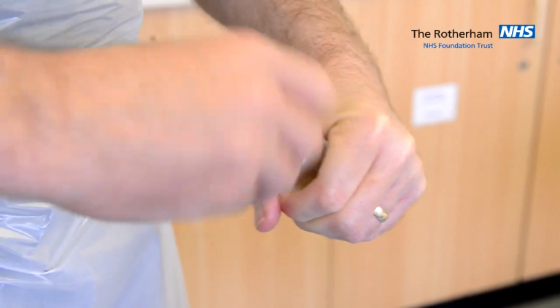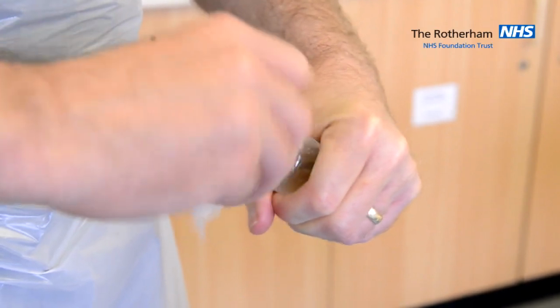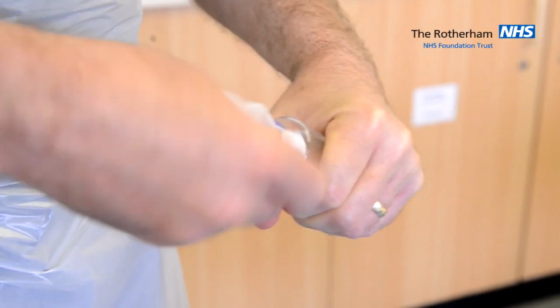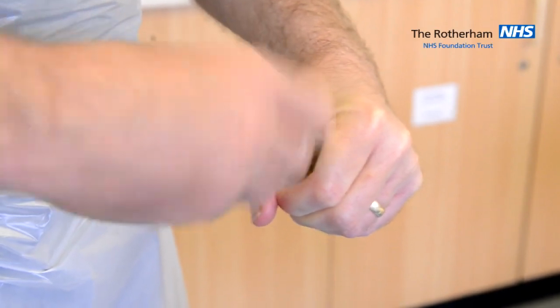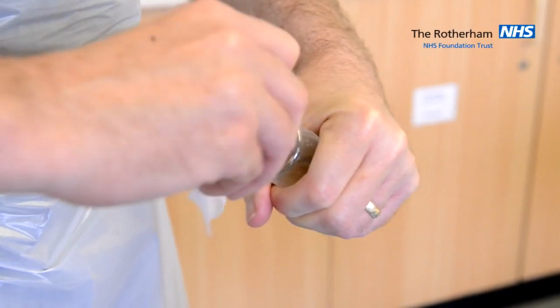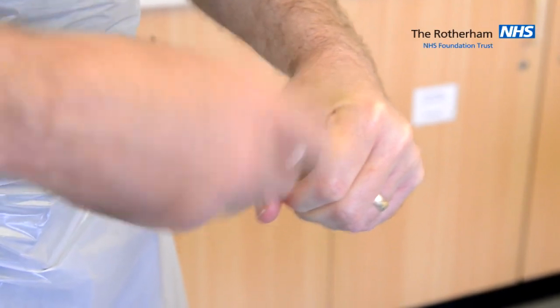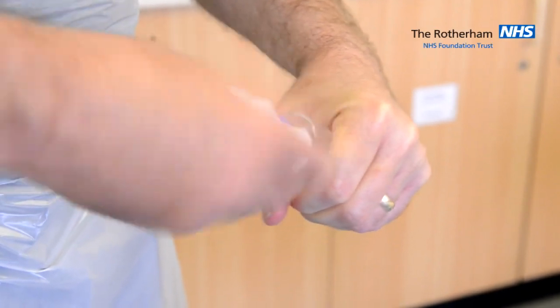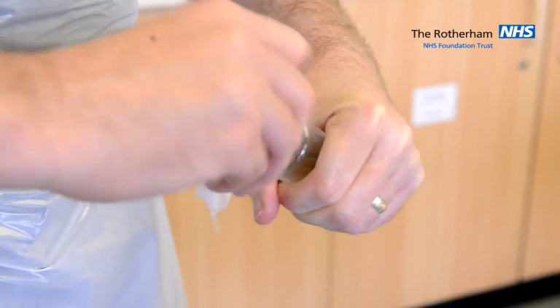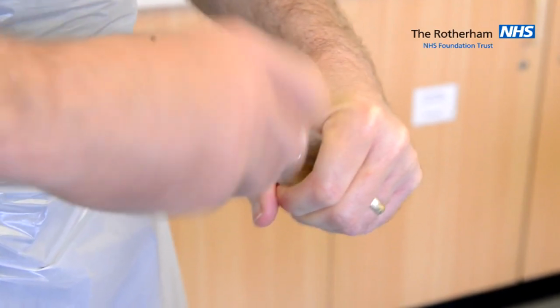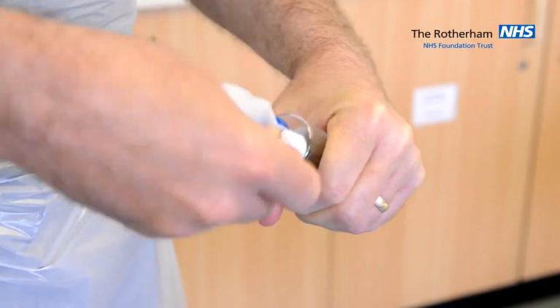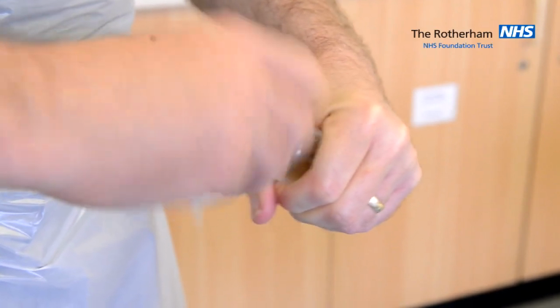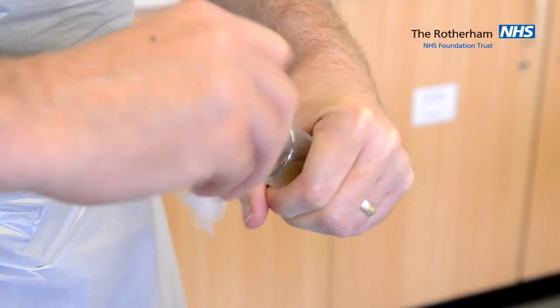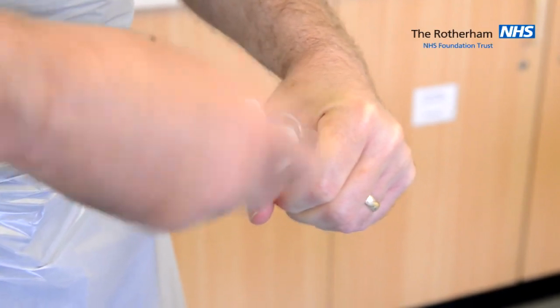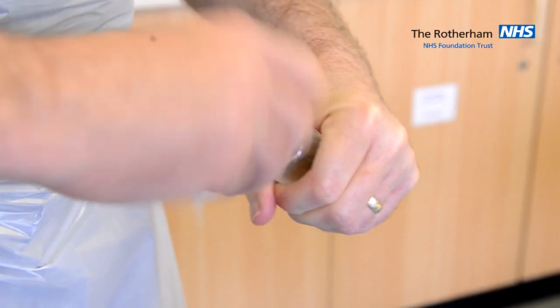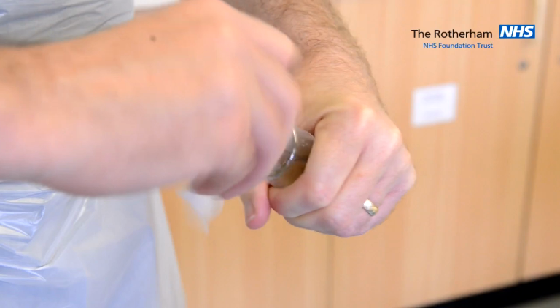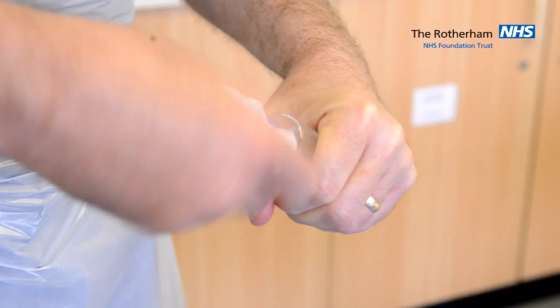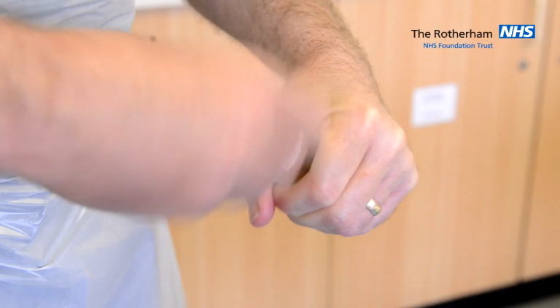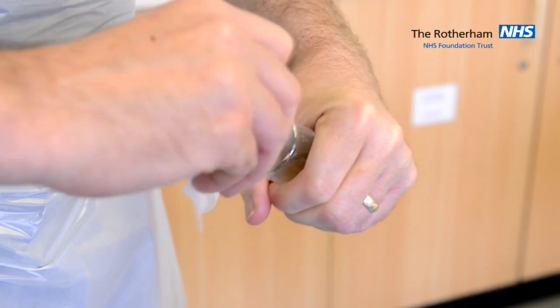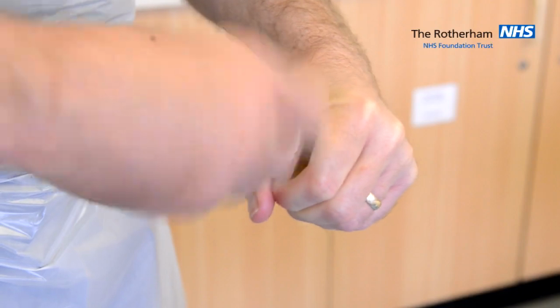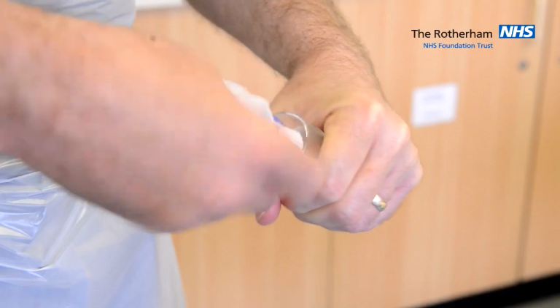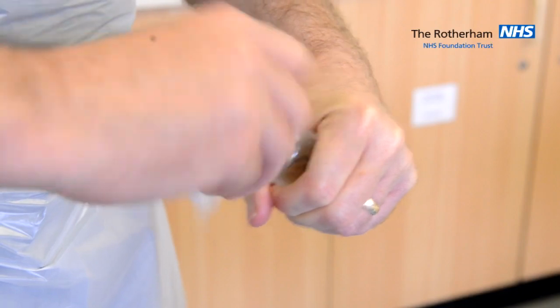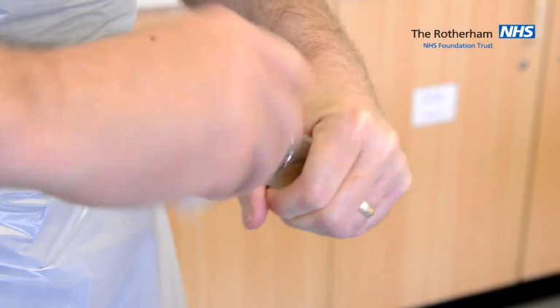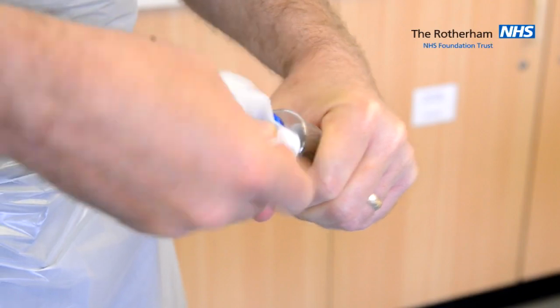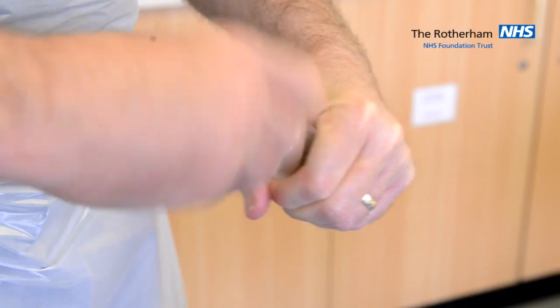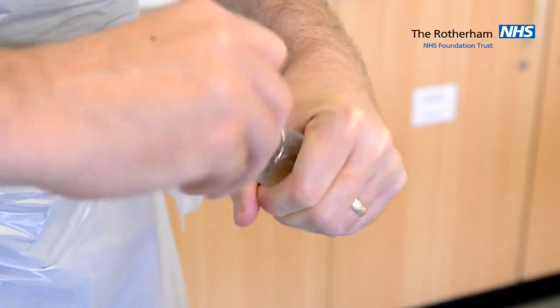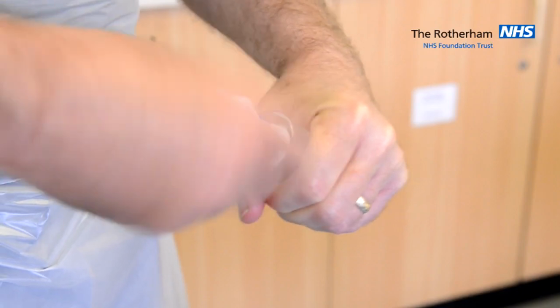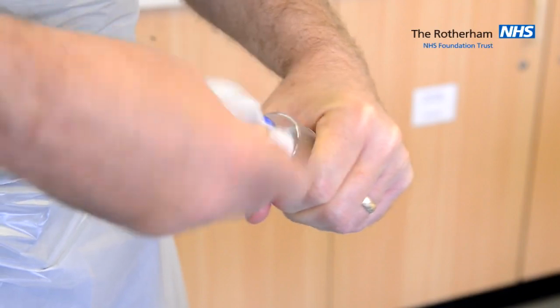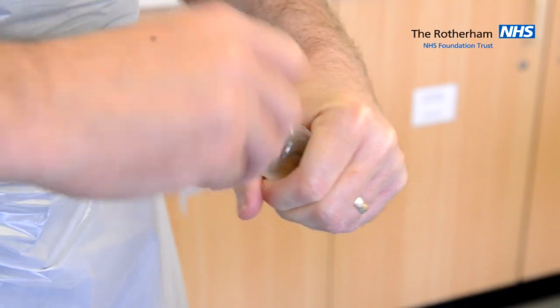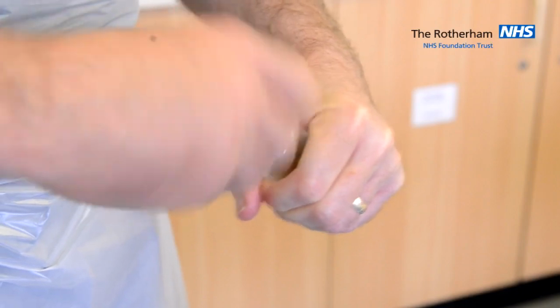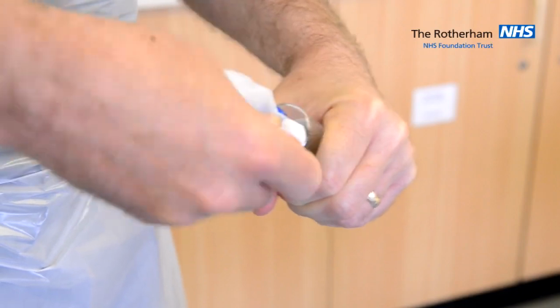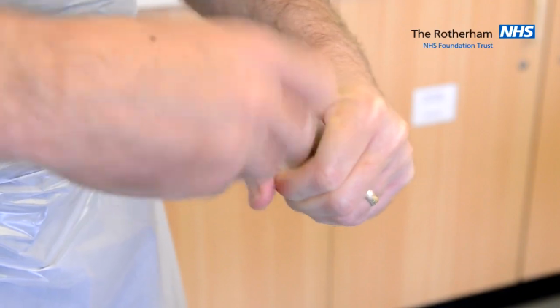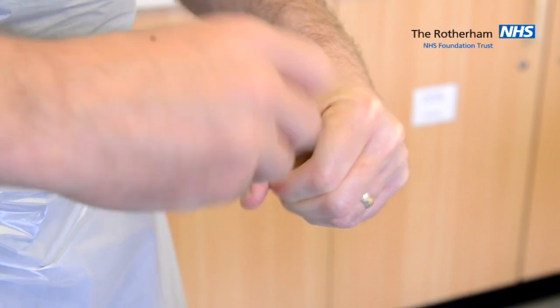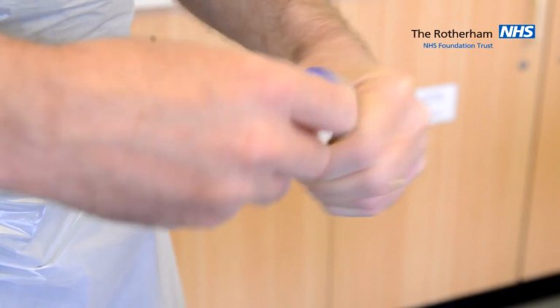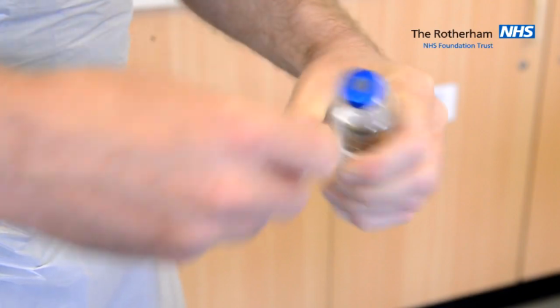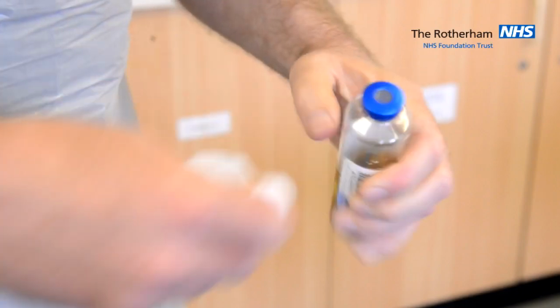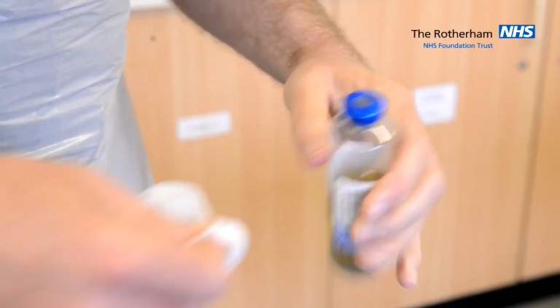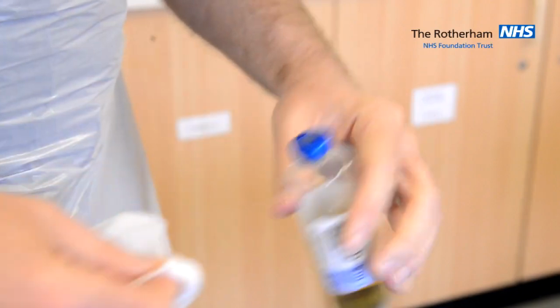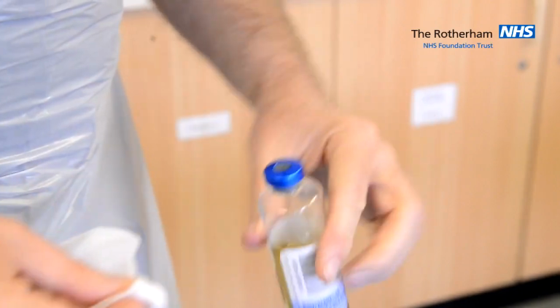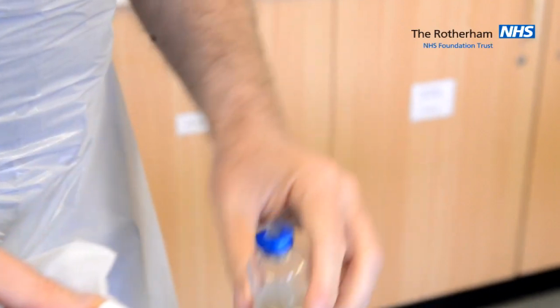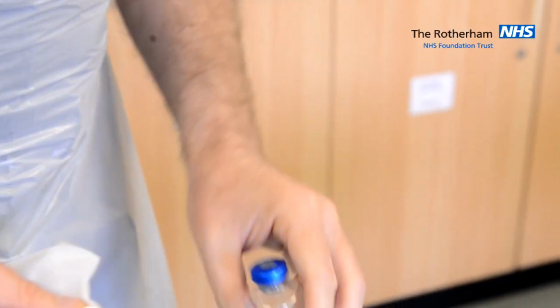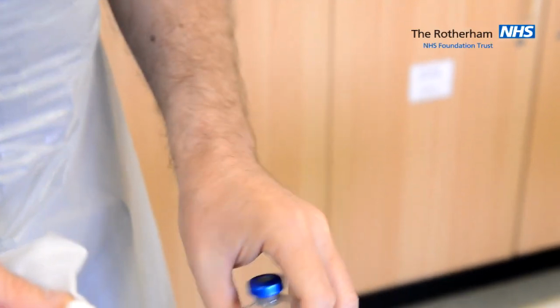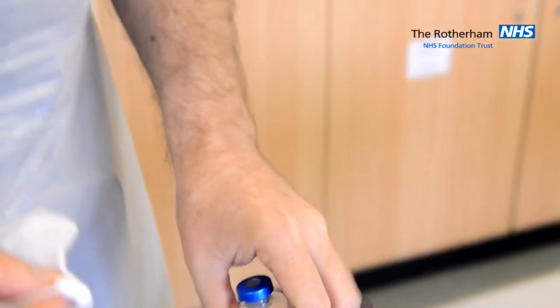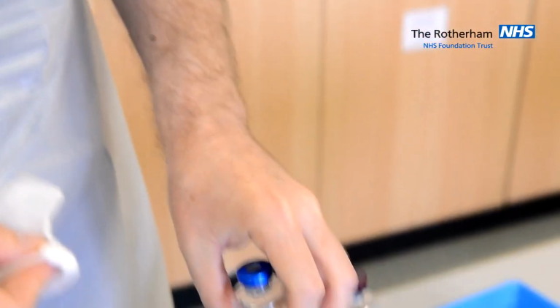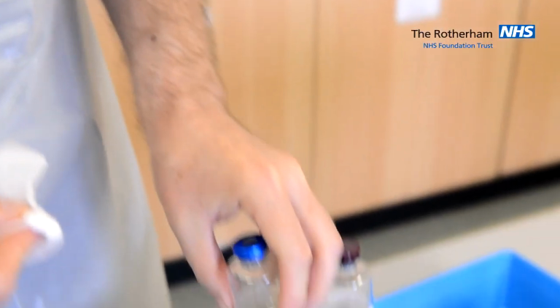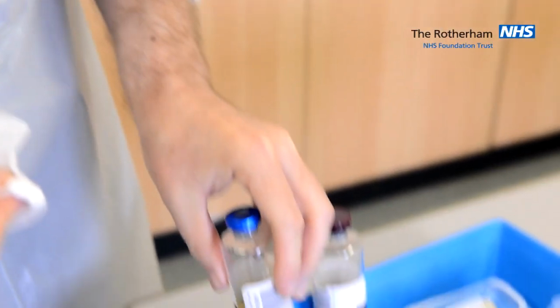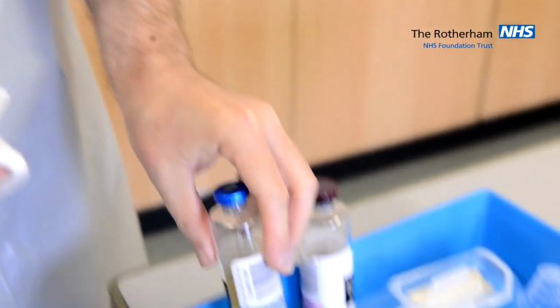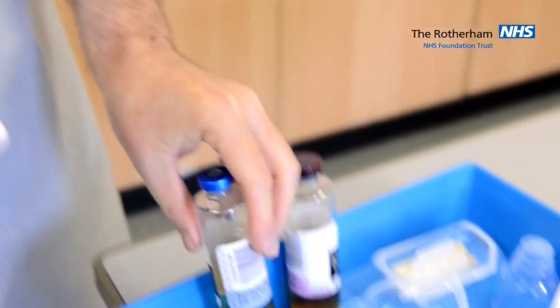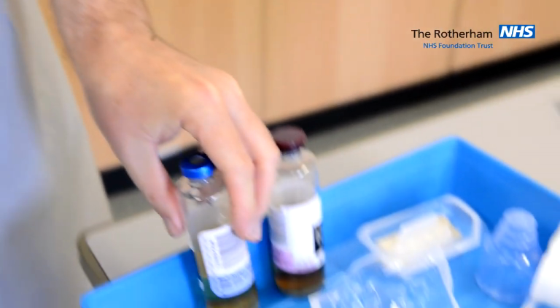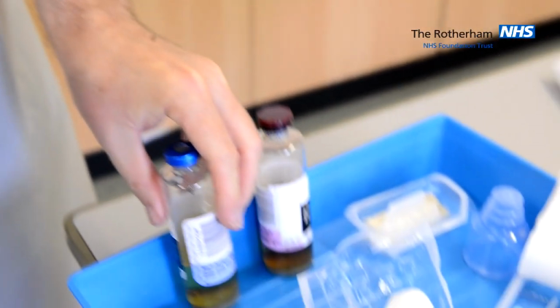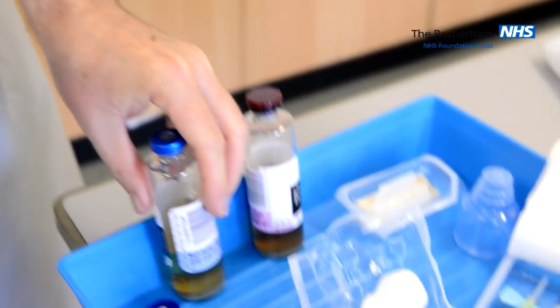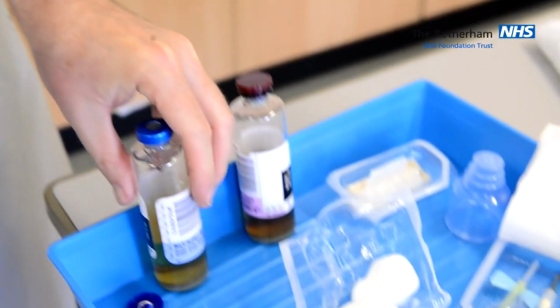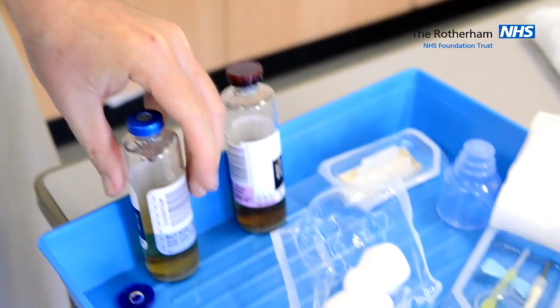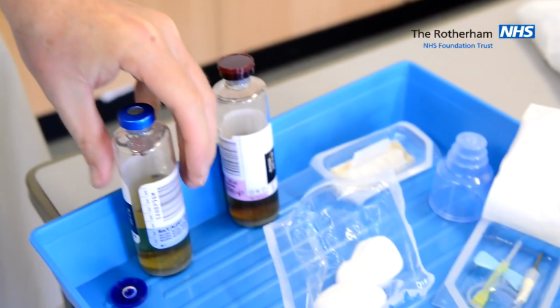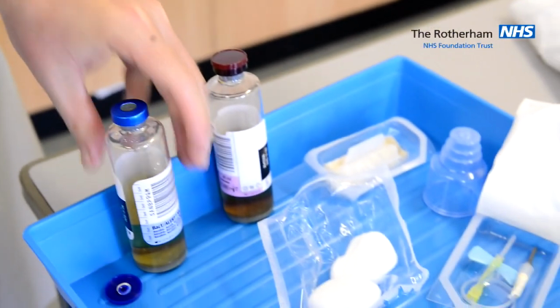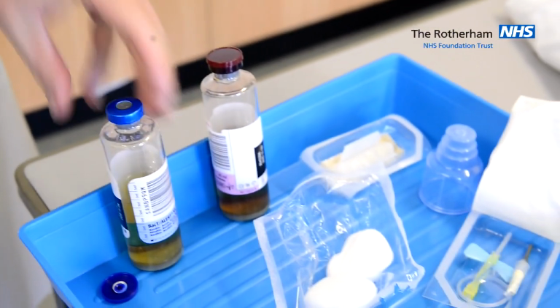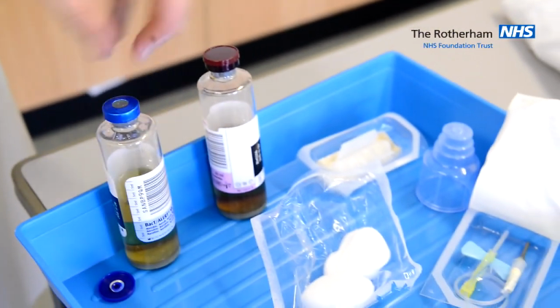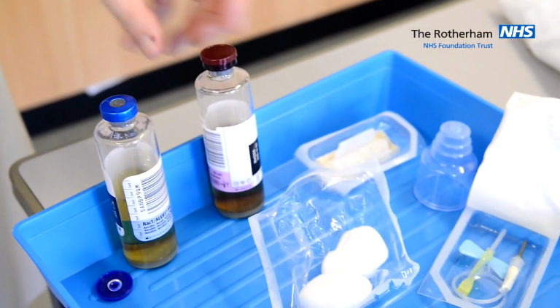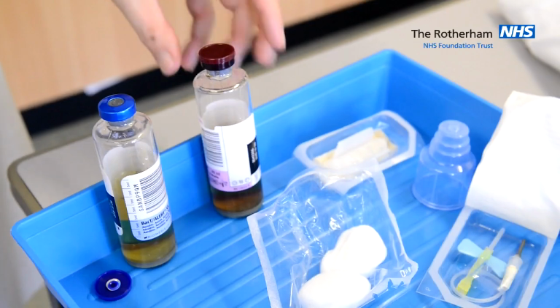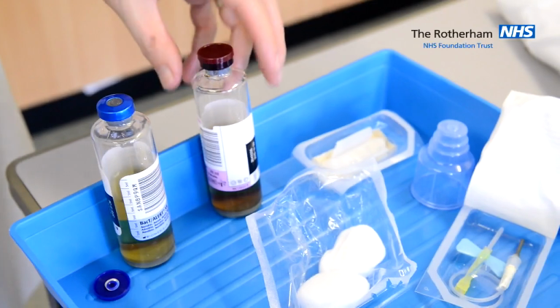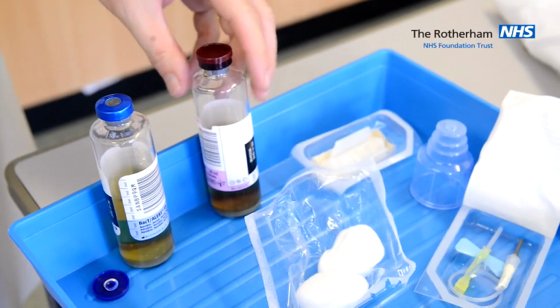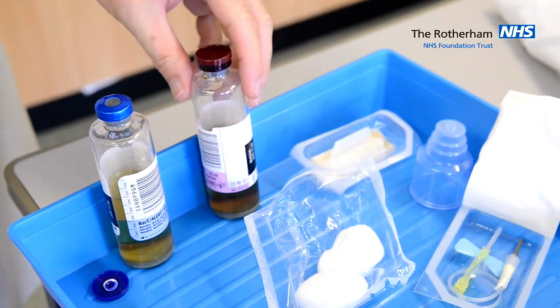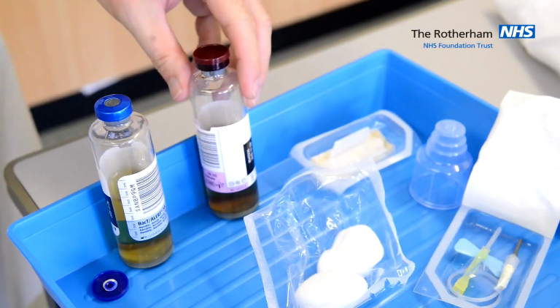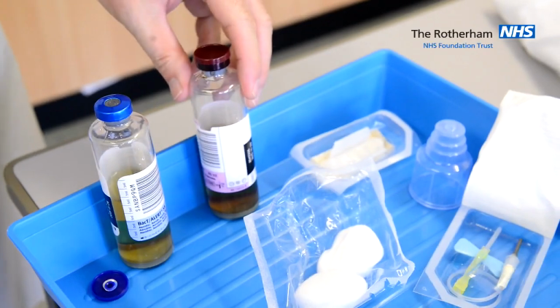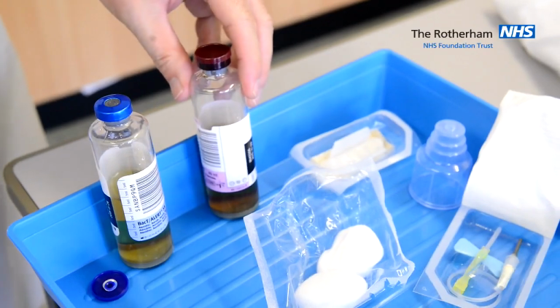Once you have finished cleaning the bottle top, allow it to dry and repeat the process for the next one.